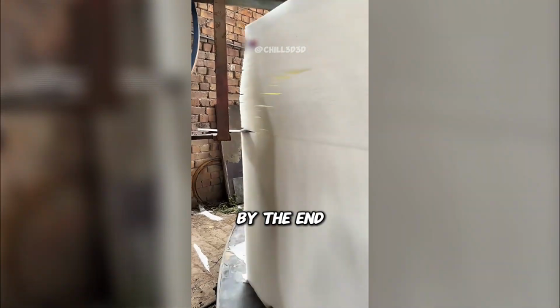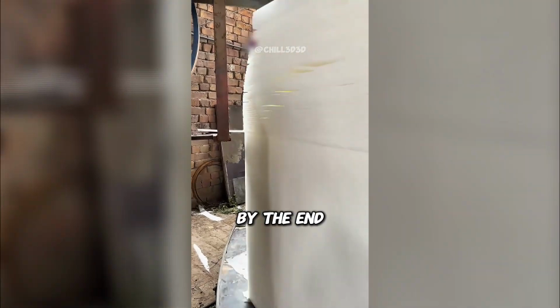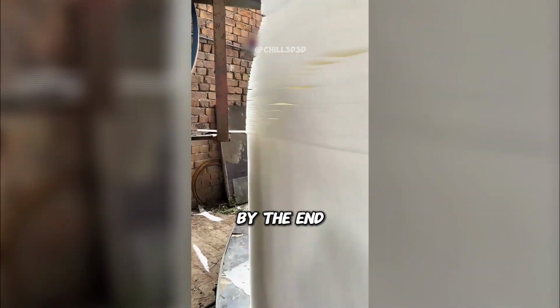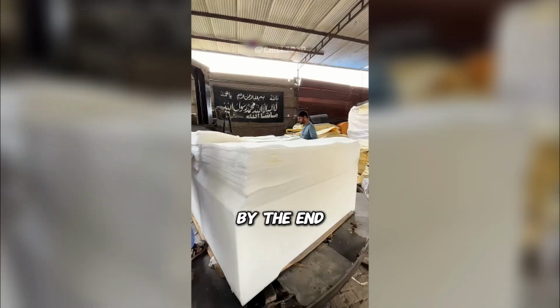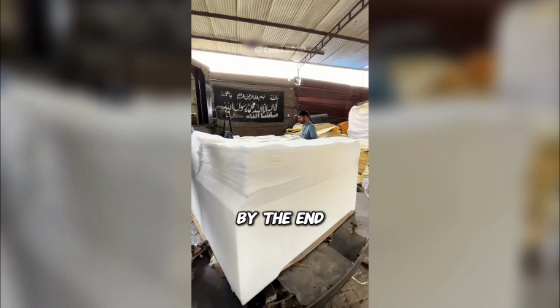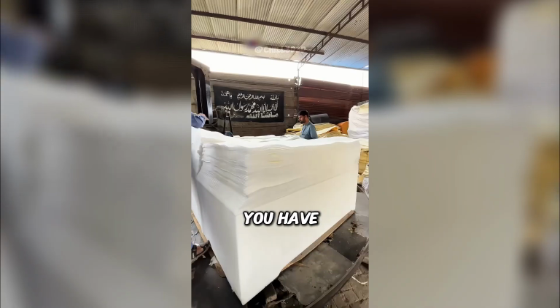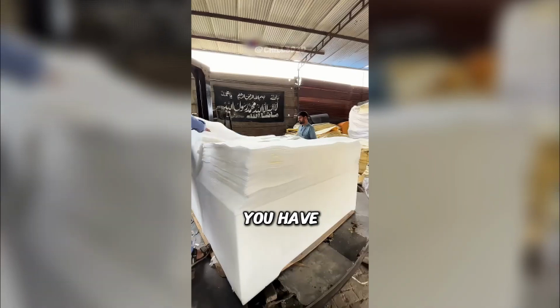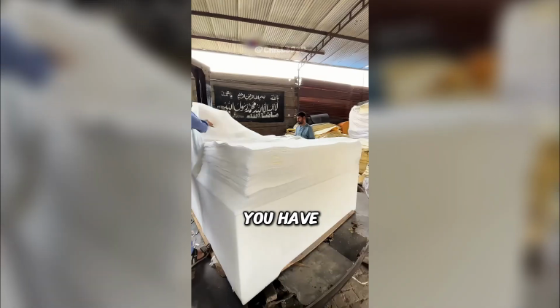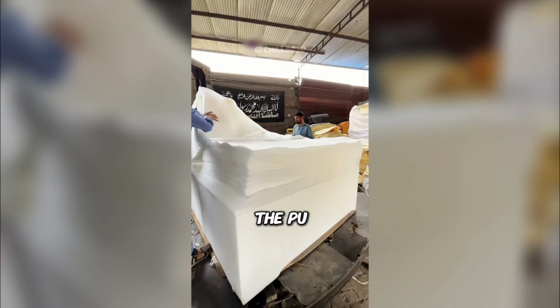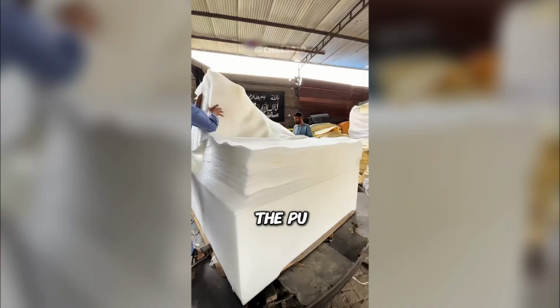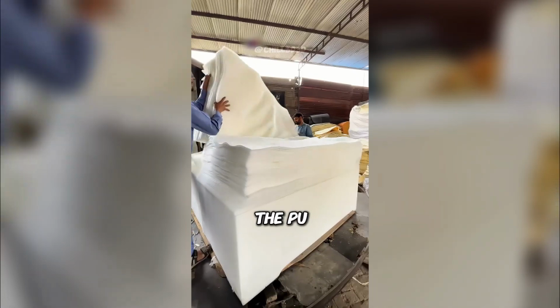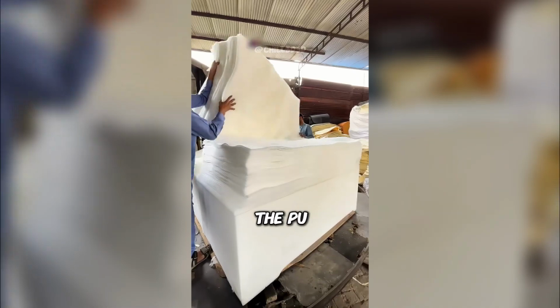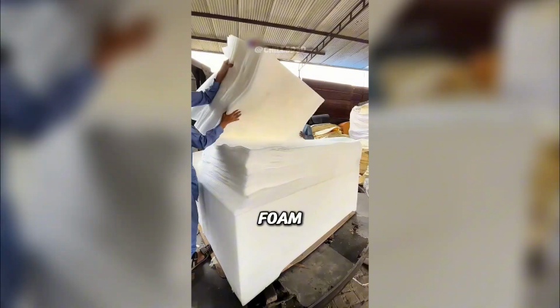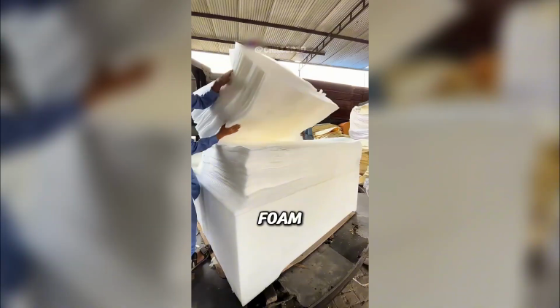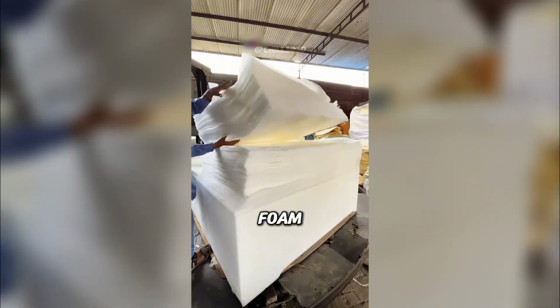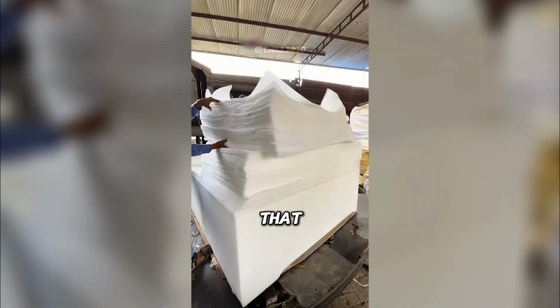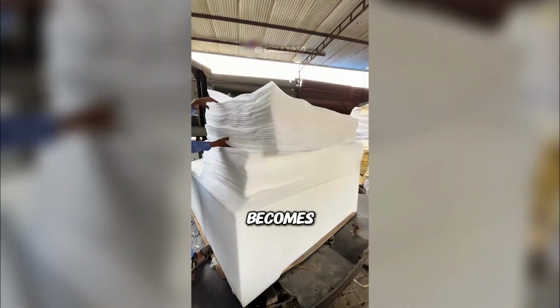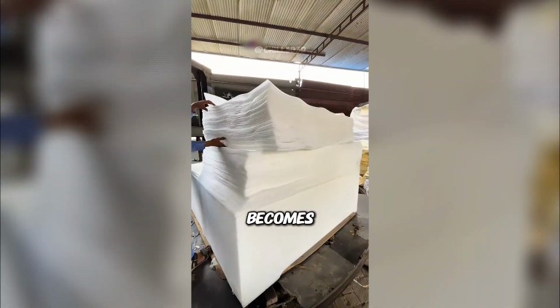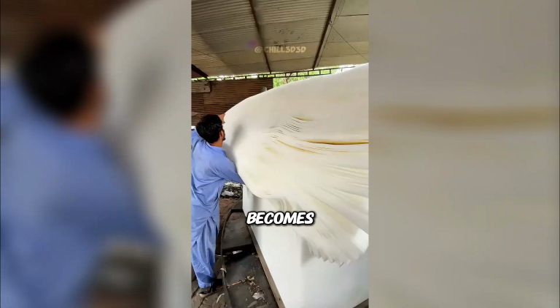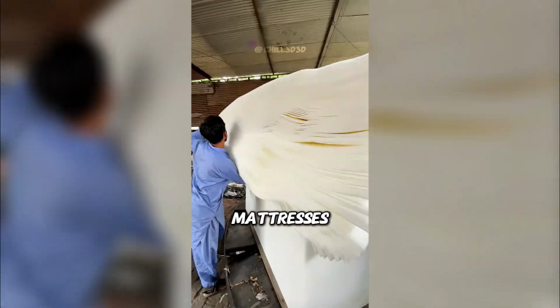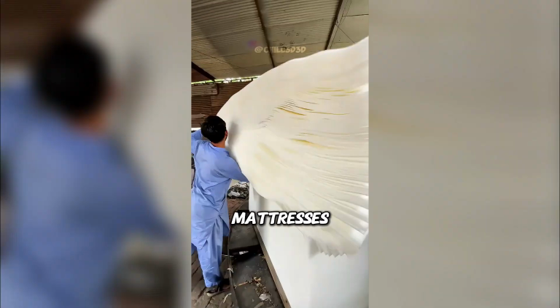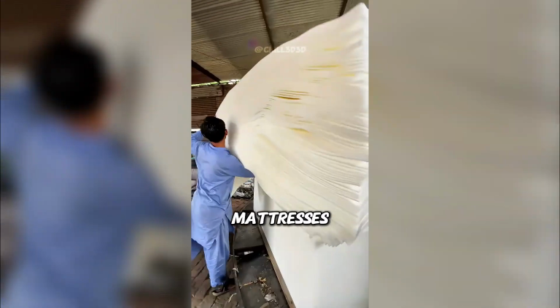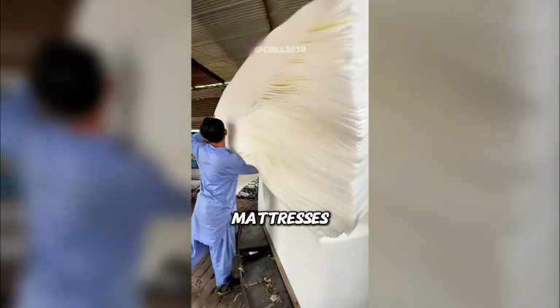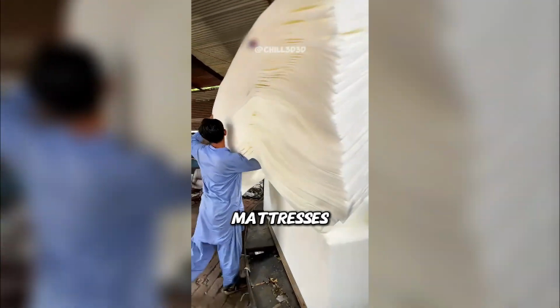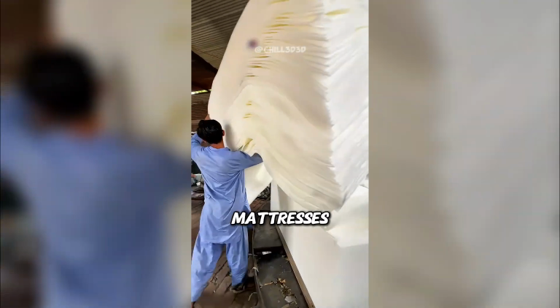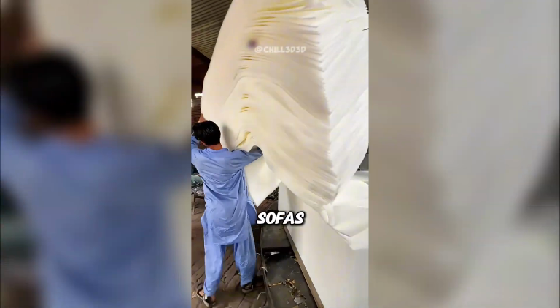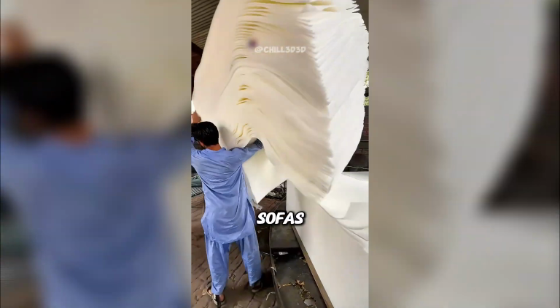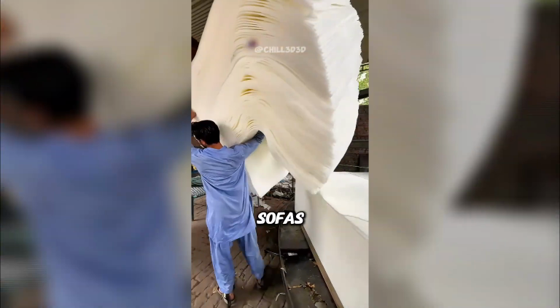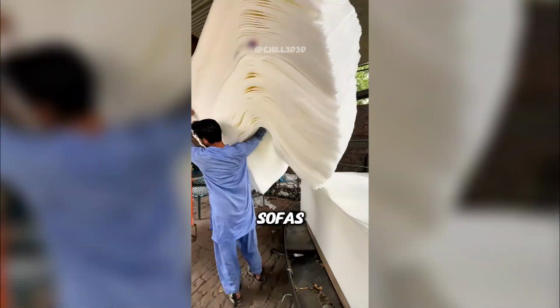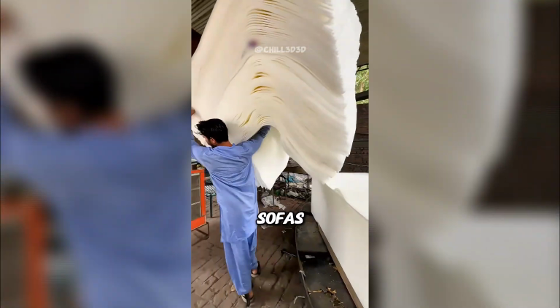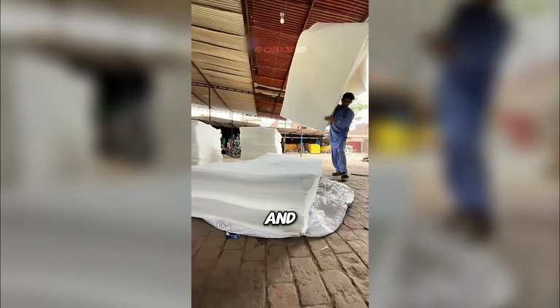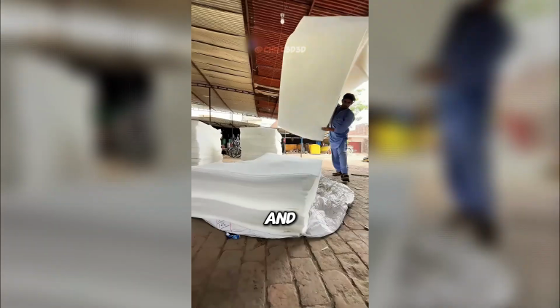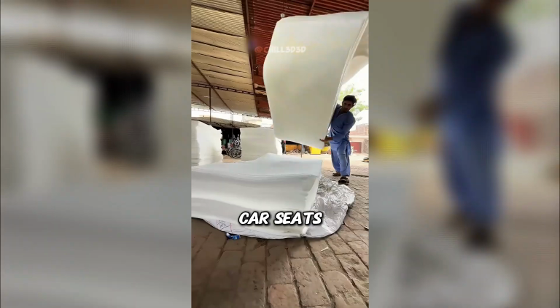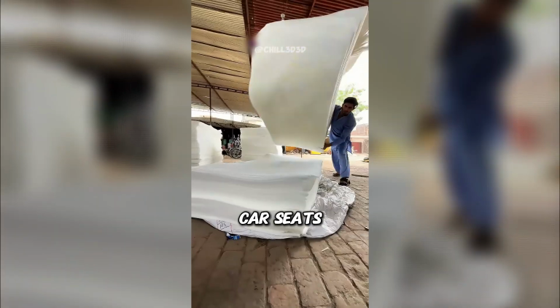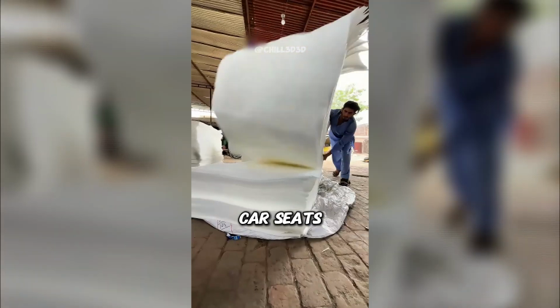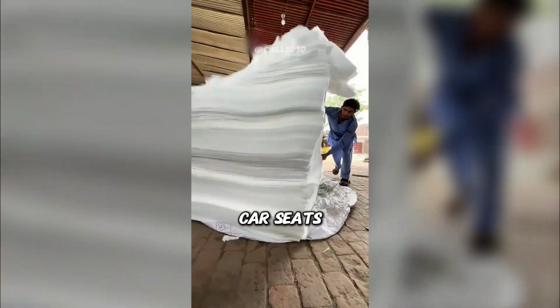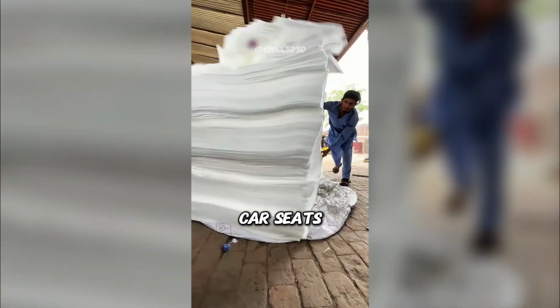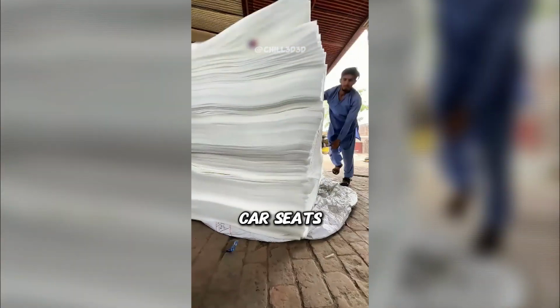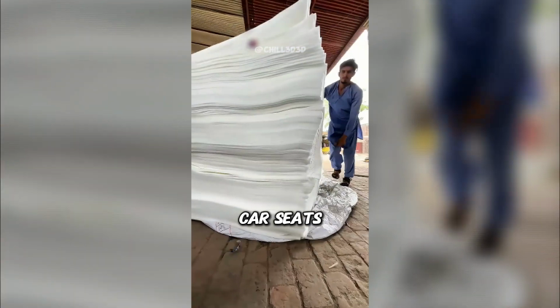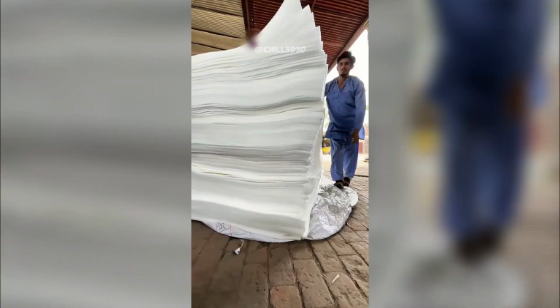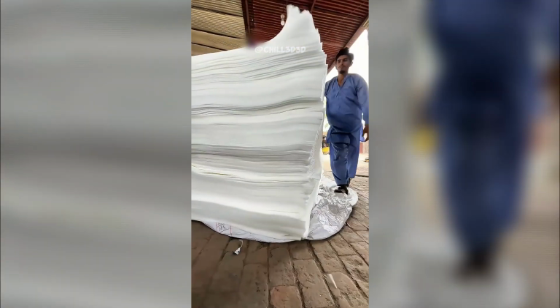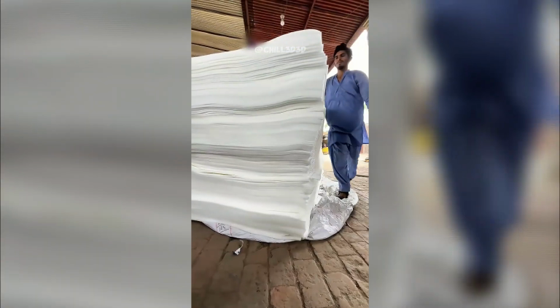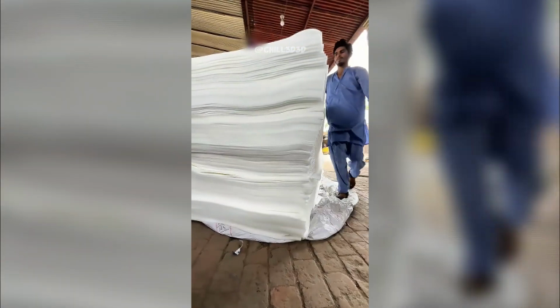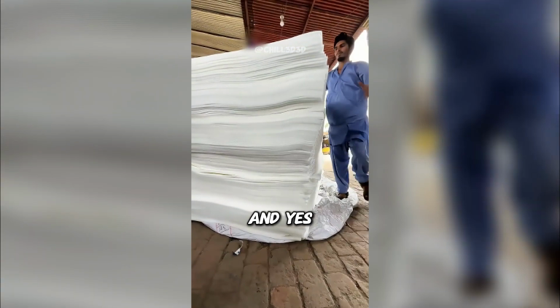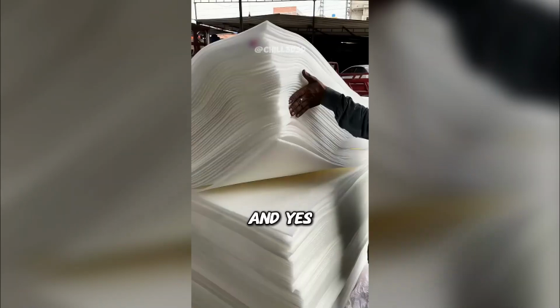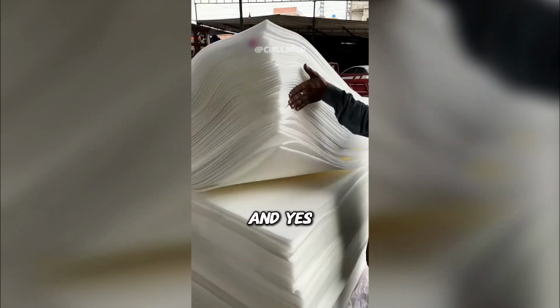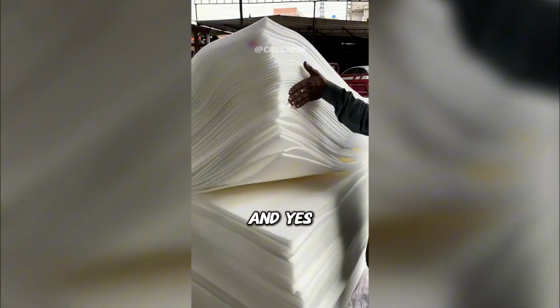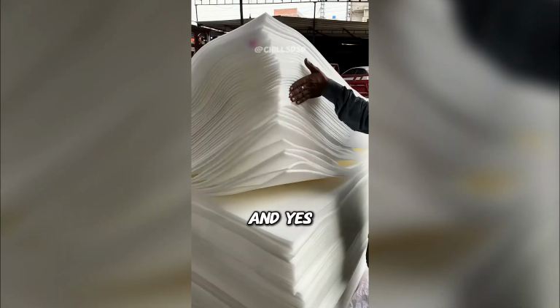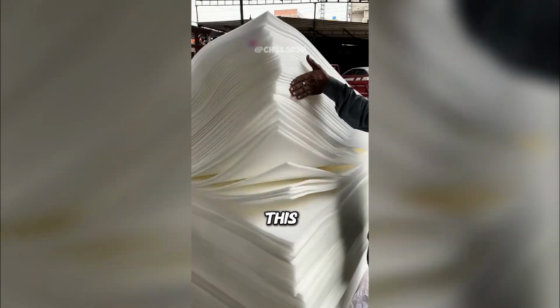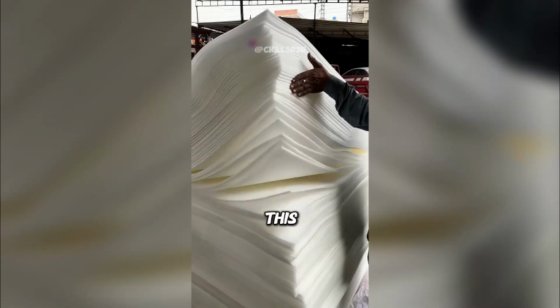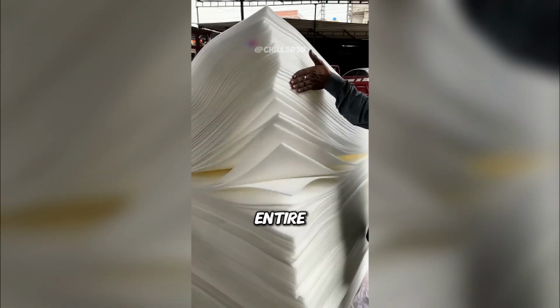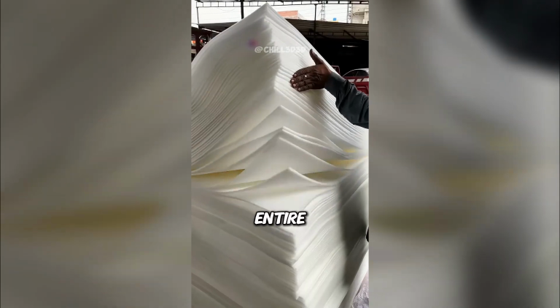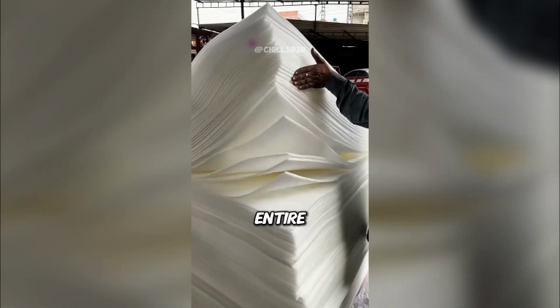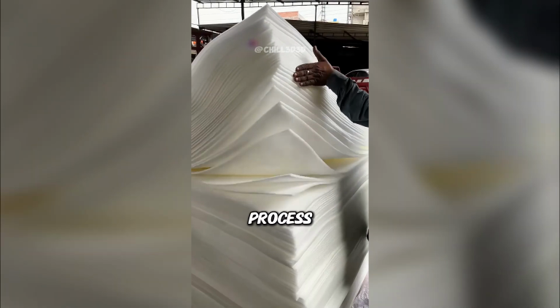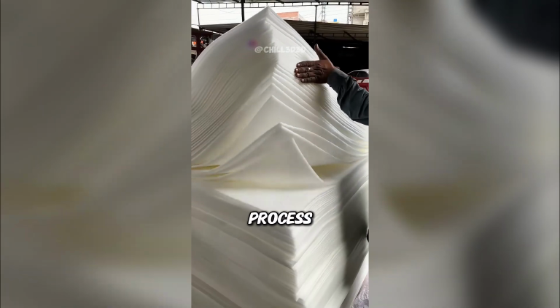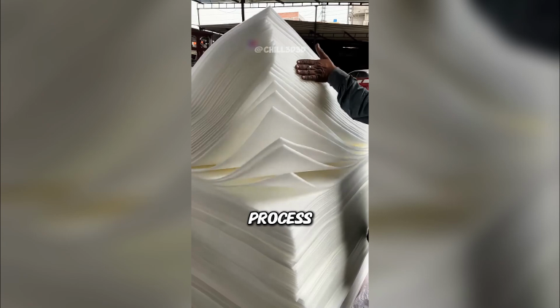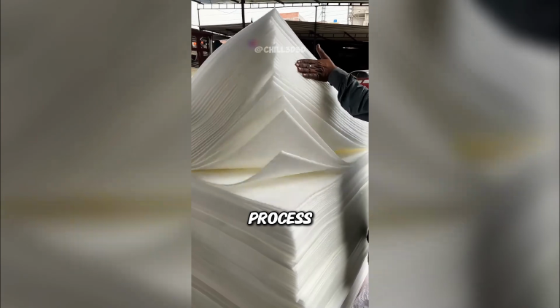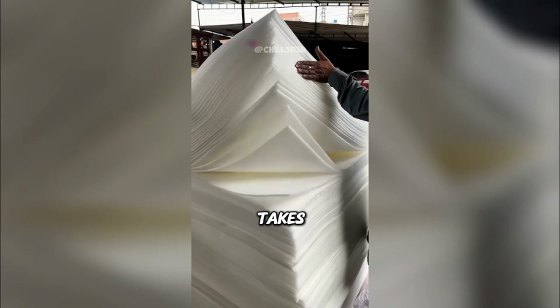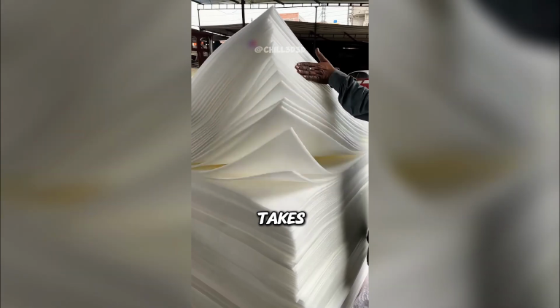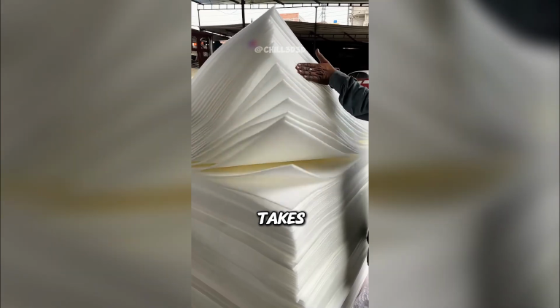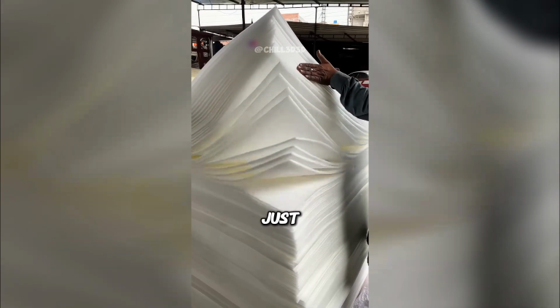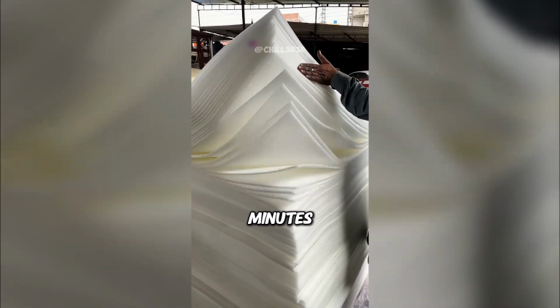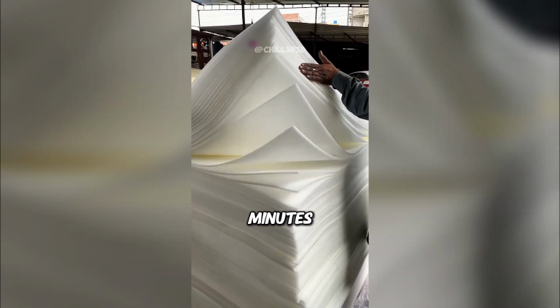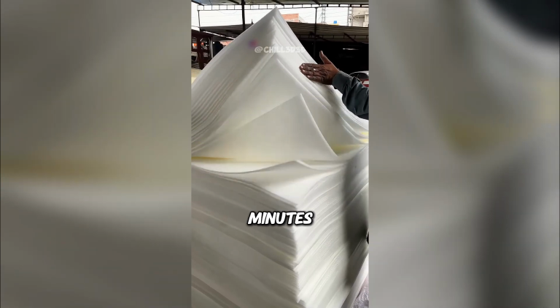Each slice is smooth and oddly satisfying to watch. By the end, you have the PU foam that becomes mattresses, sofas, and car seats. And yes, this entire process takes just minutes.